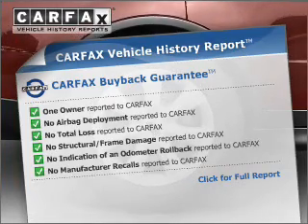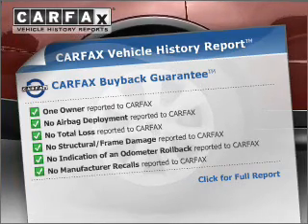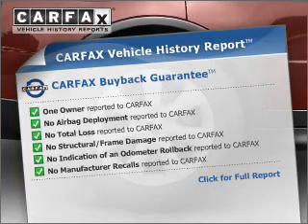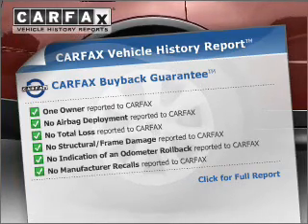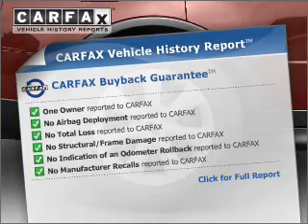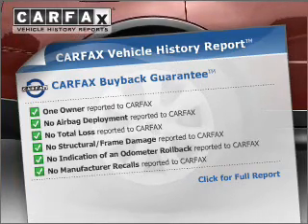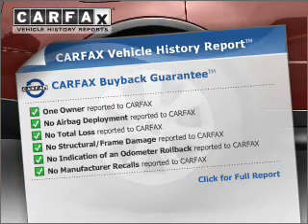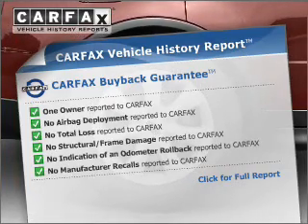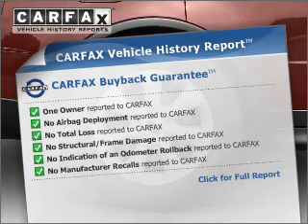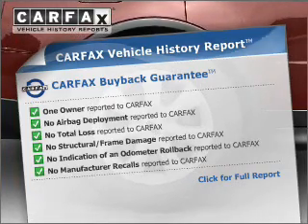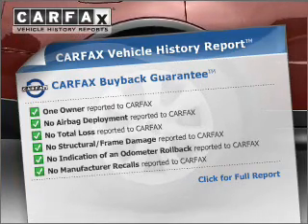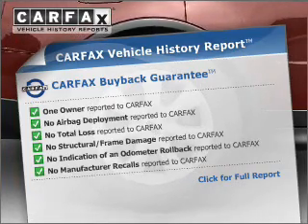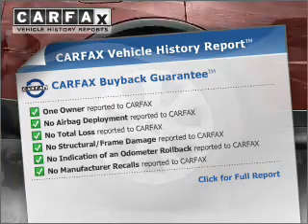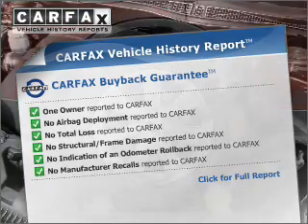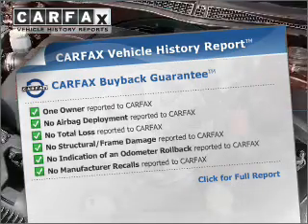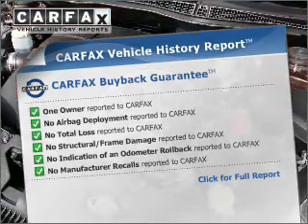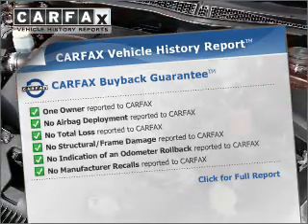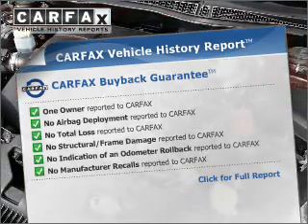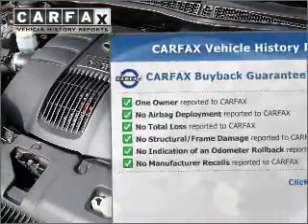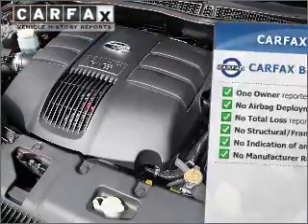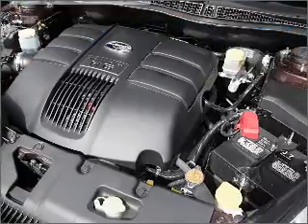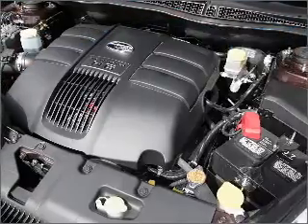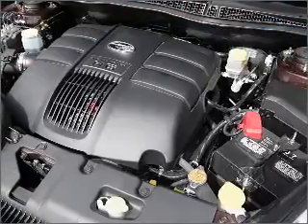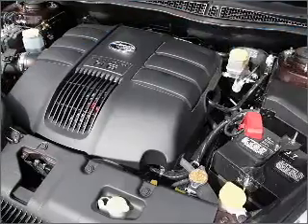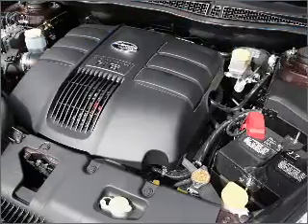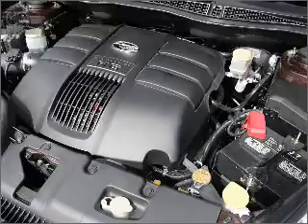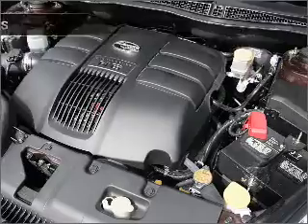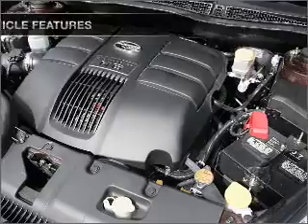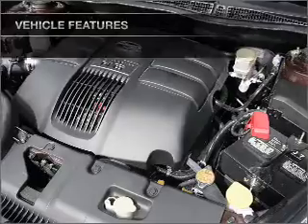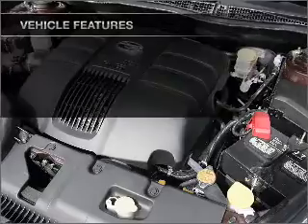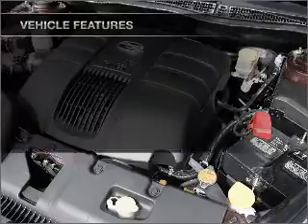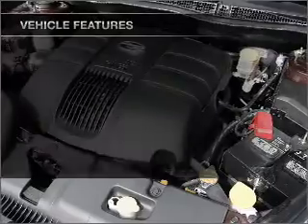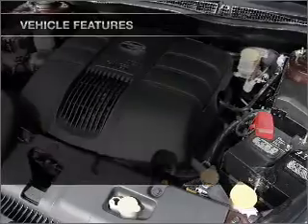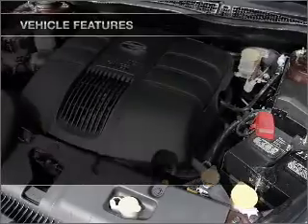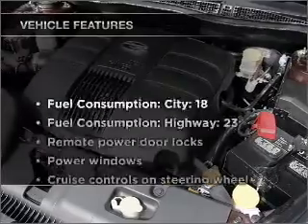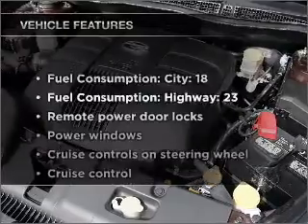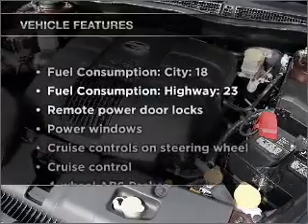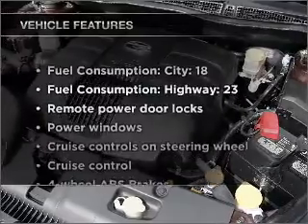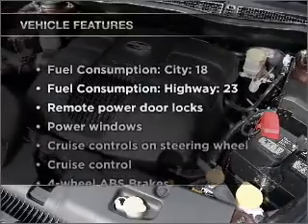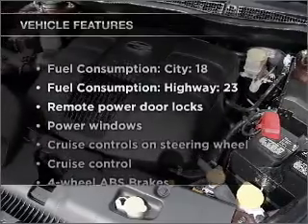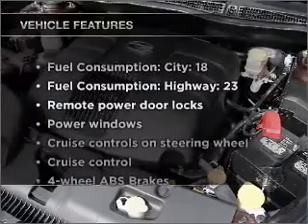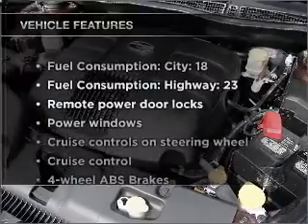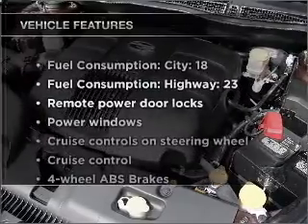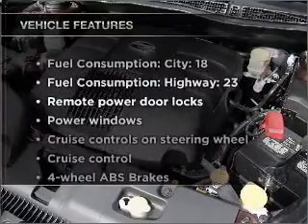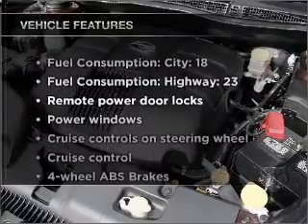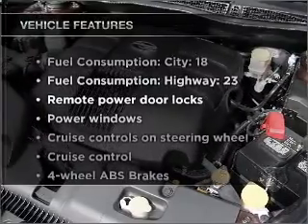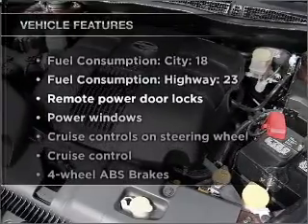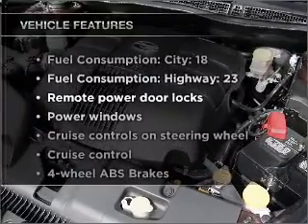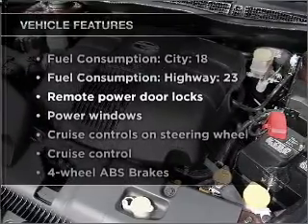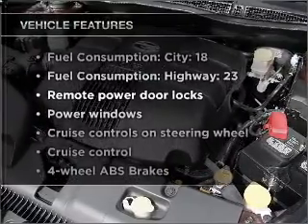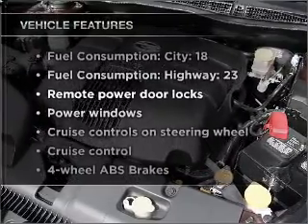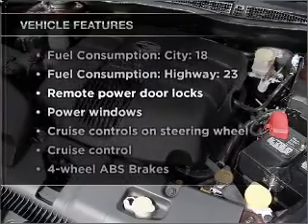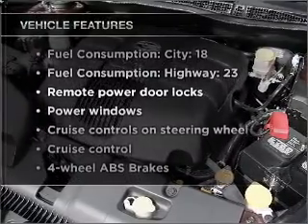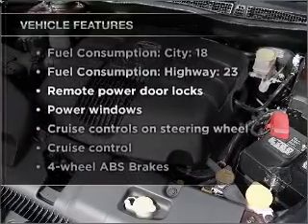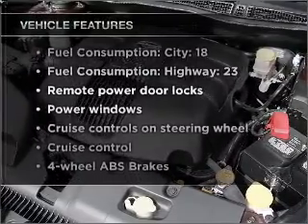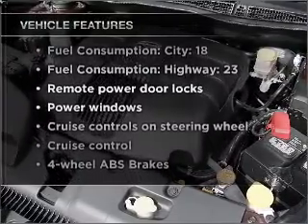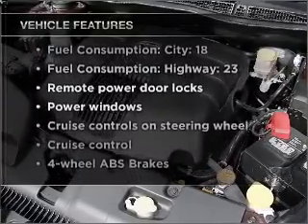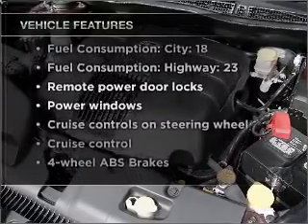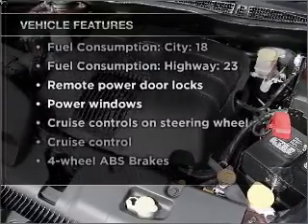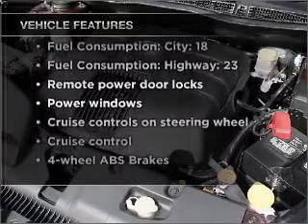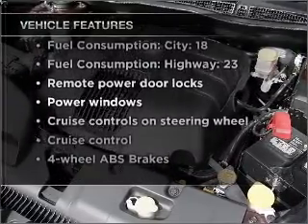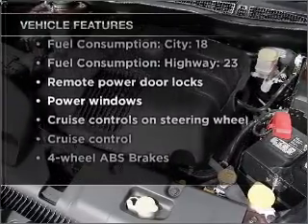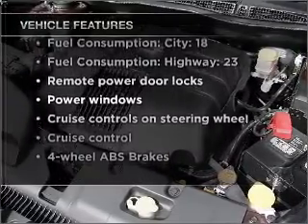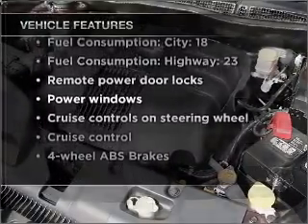The most trusted provider of vehicle information. Plus enjoy these notable features that are included in this ride. Air conditioning.